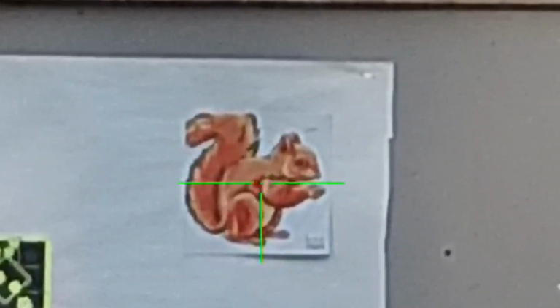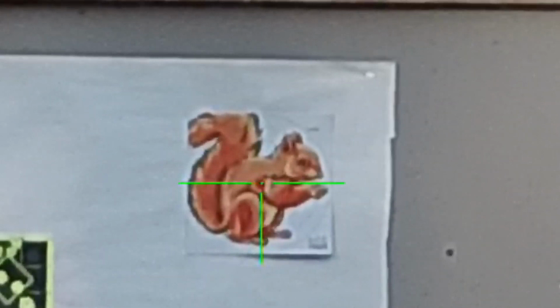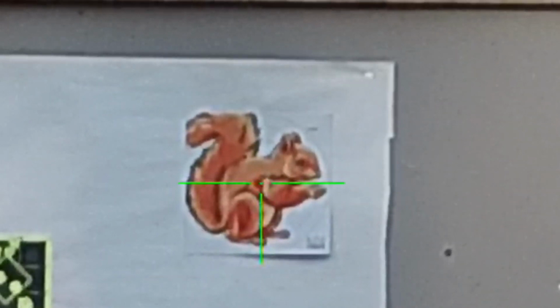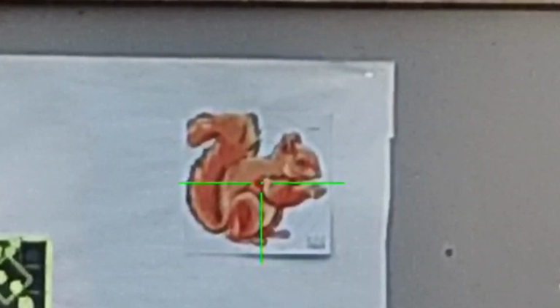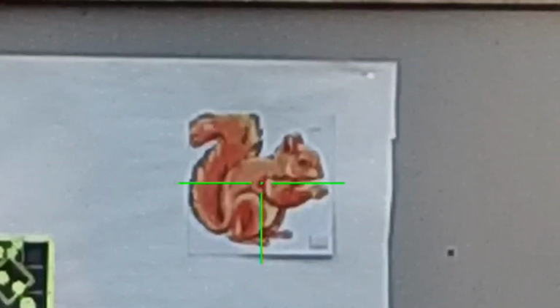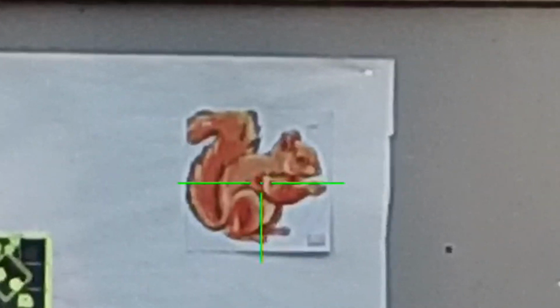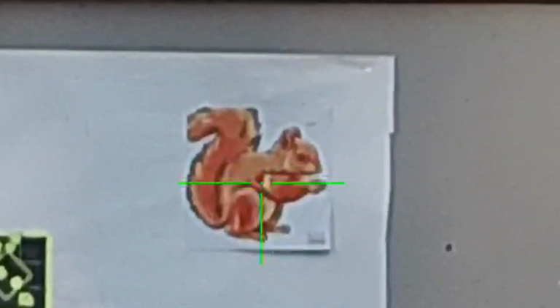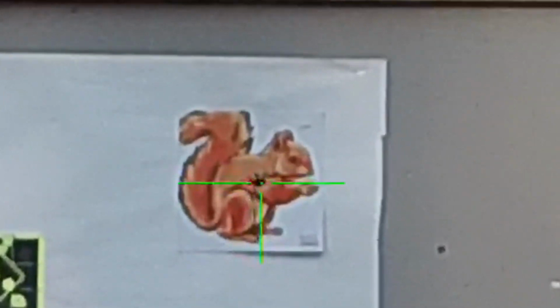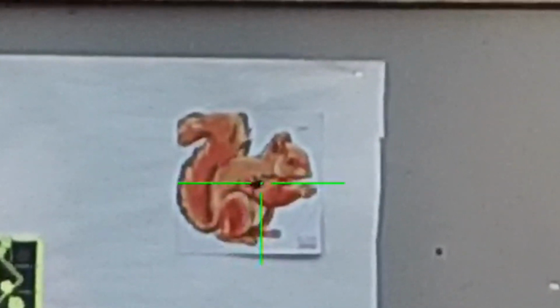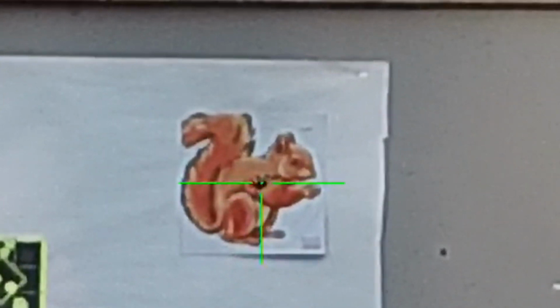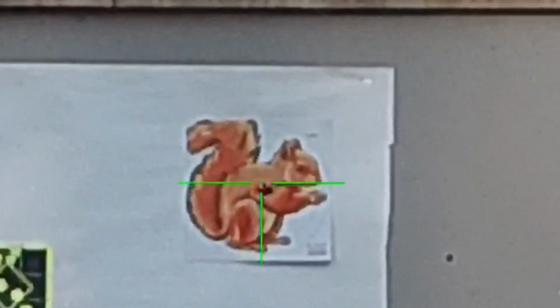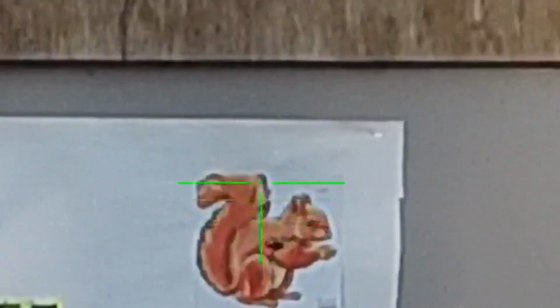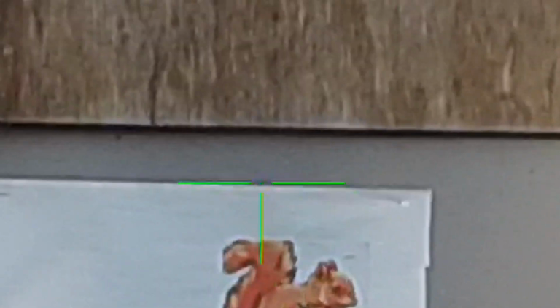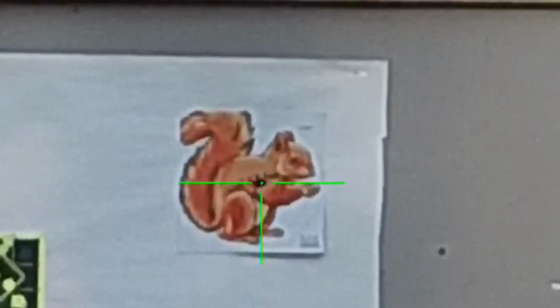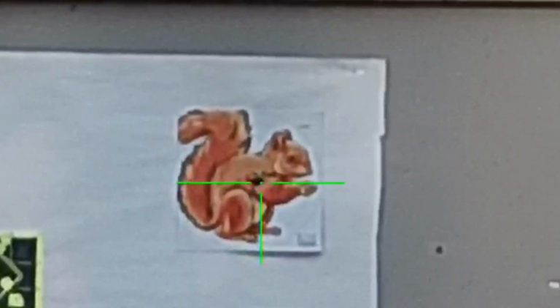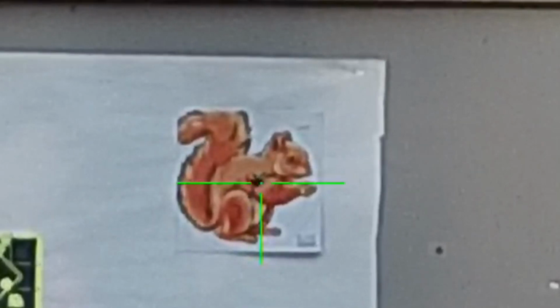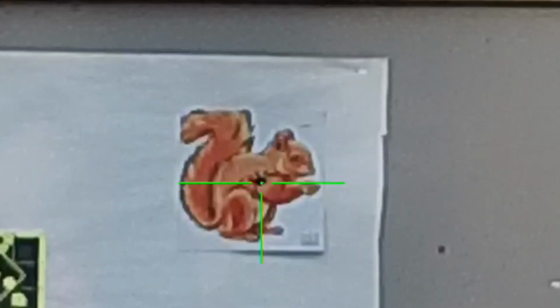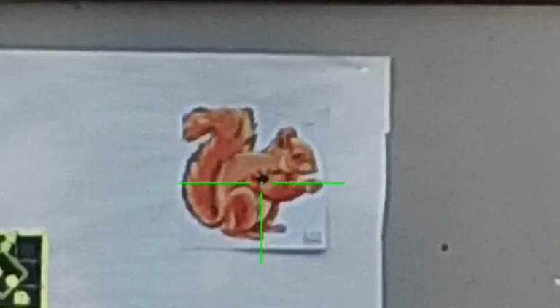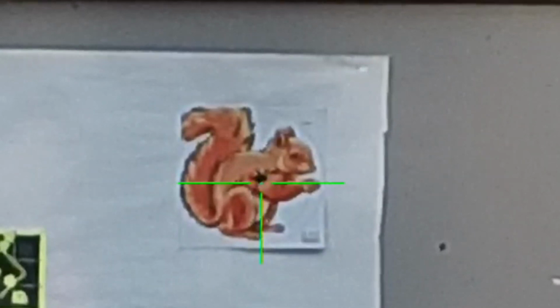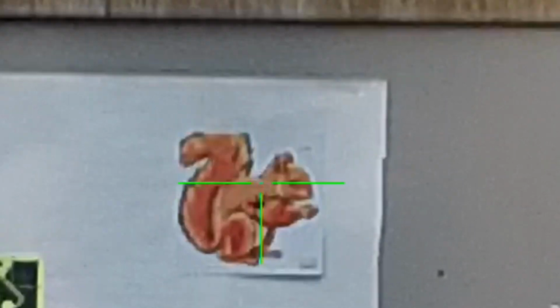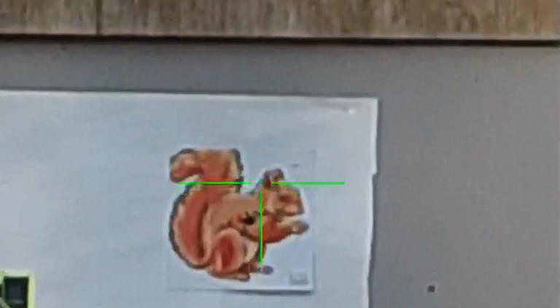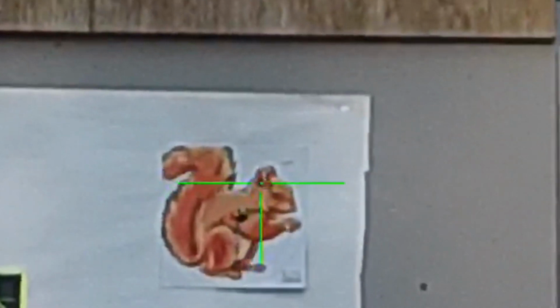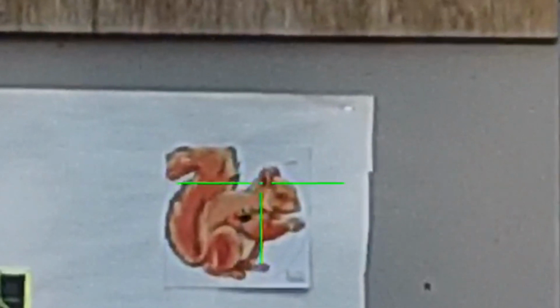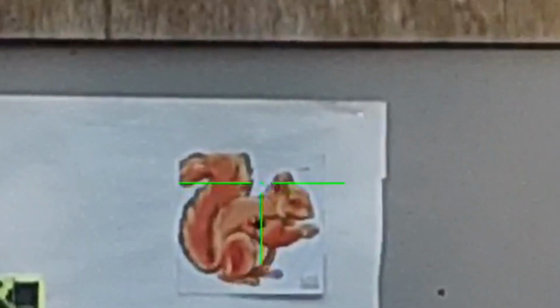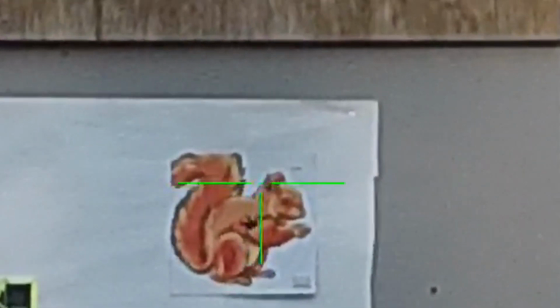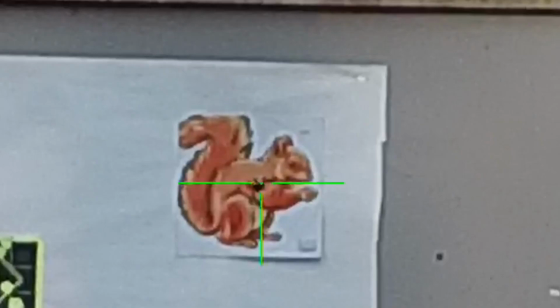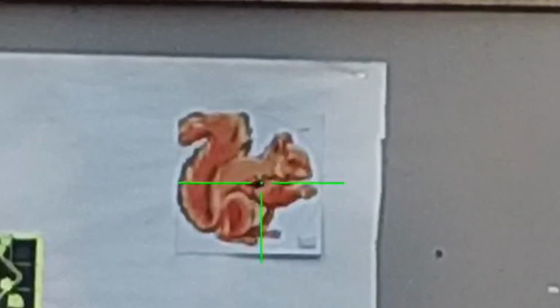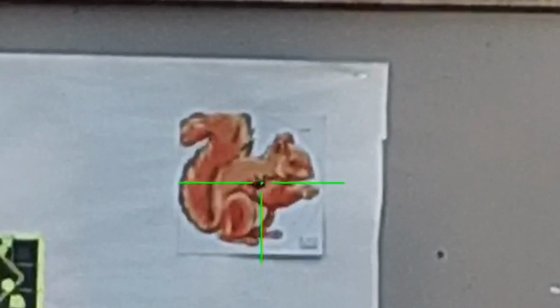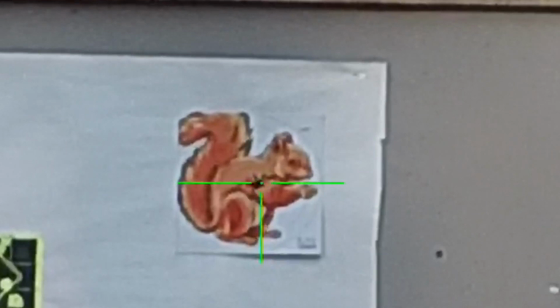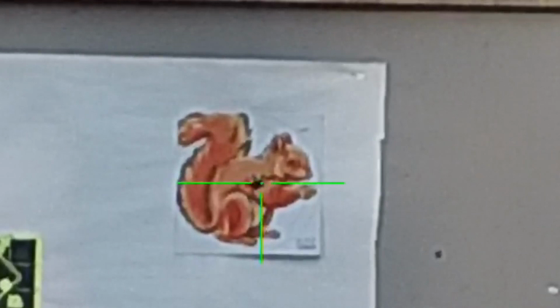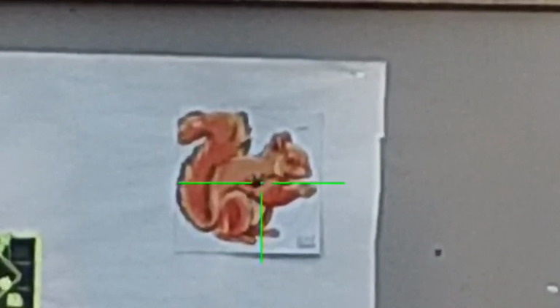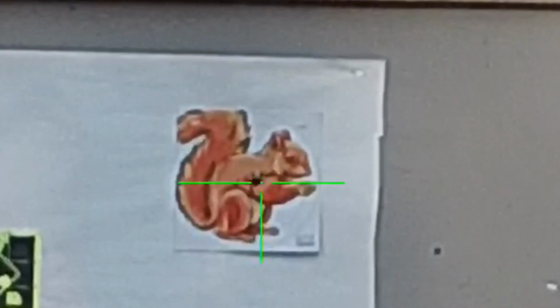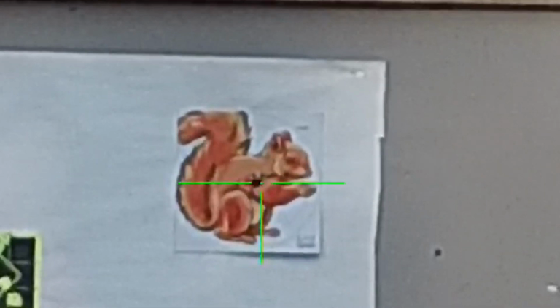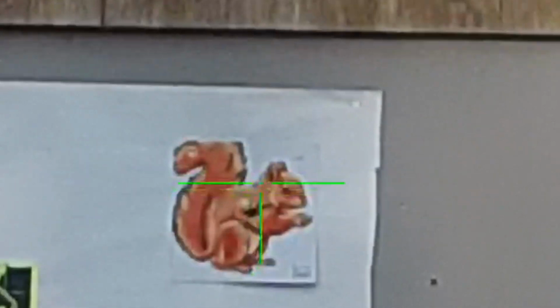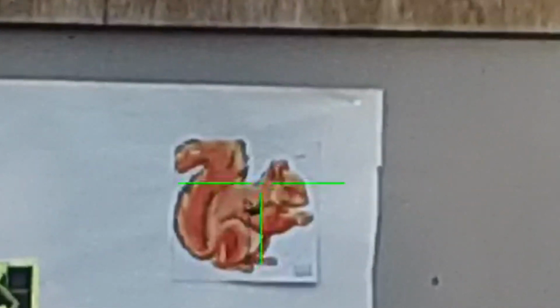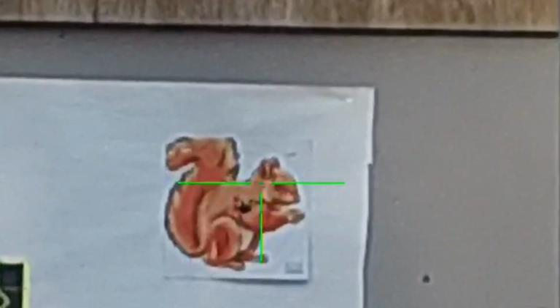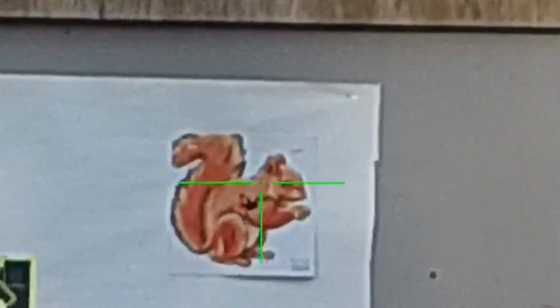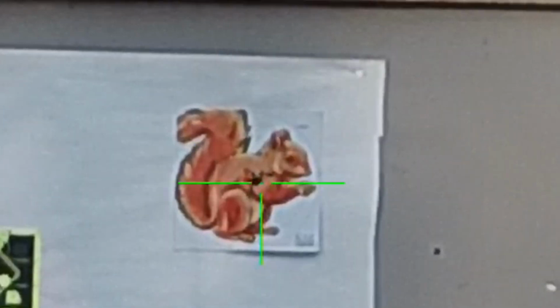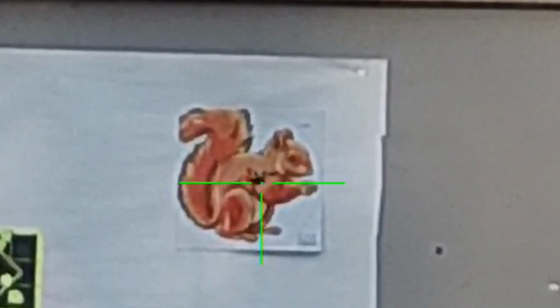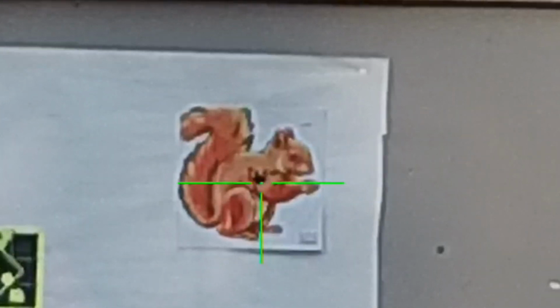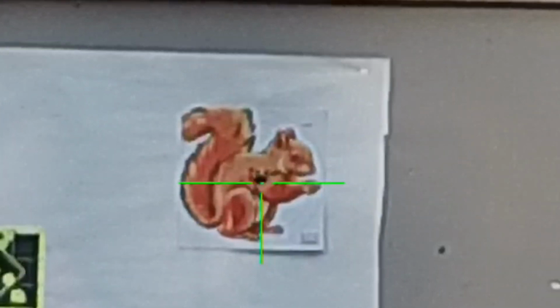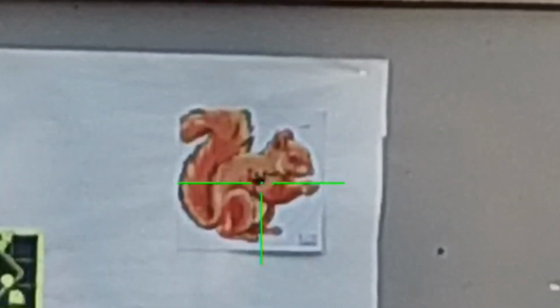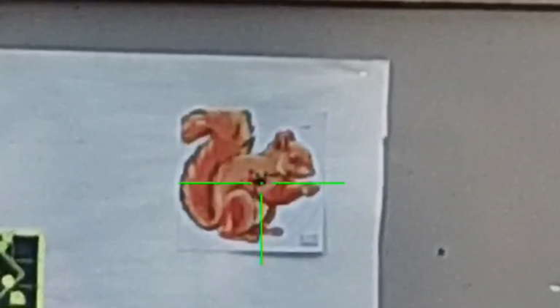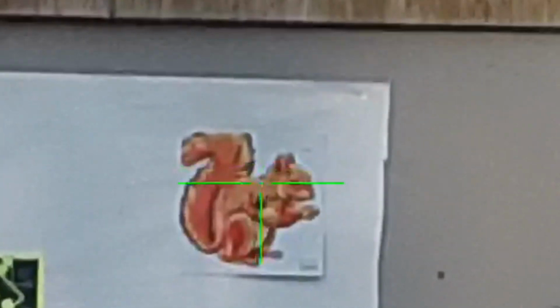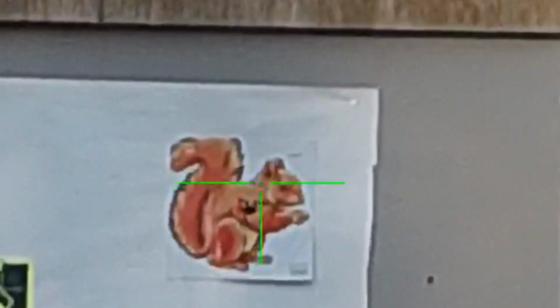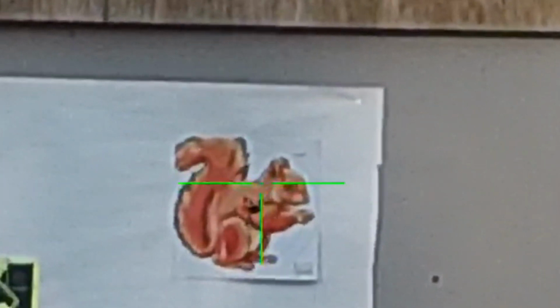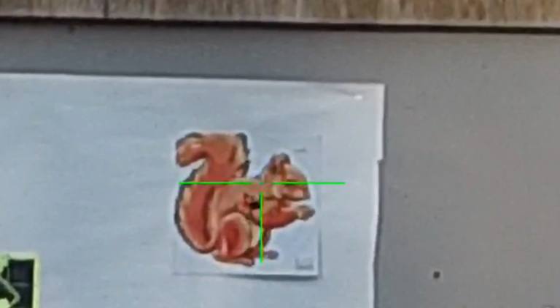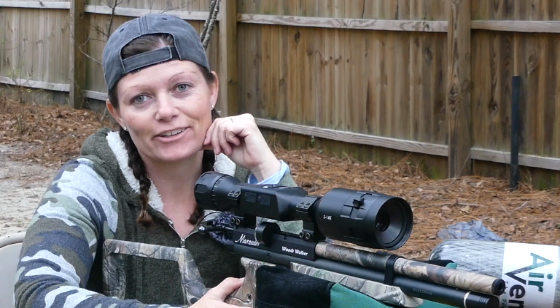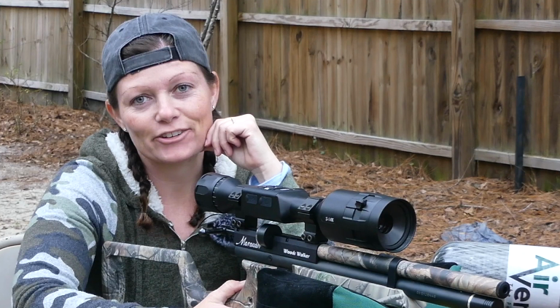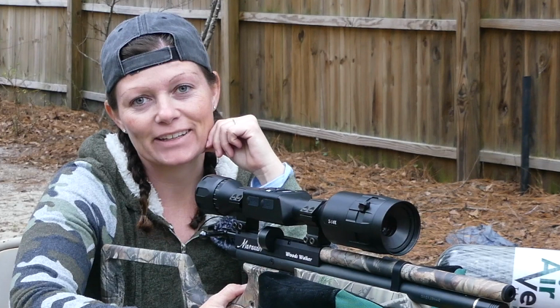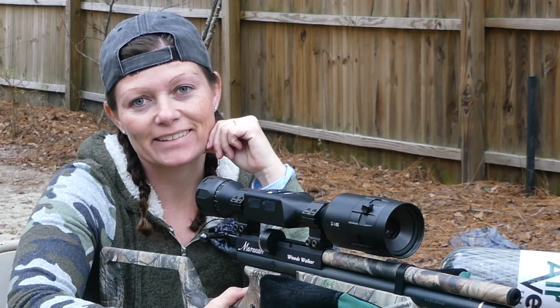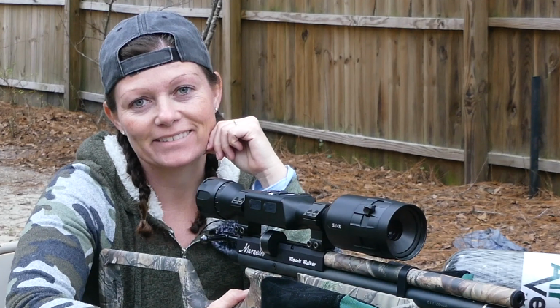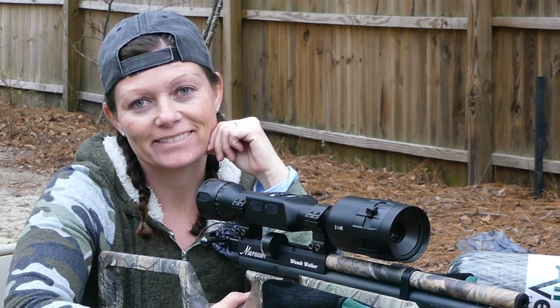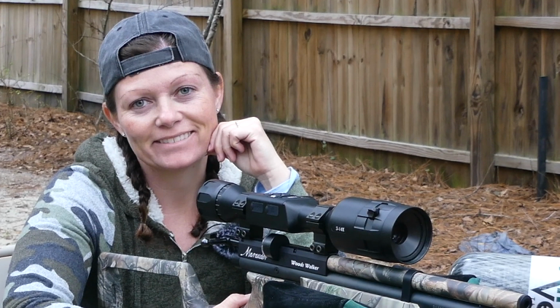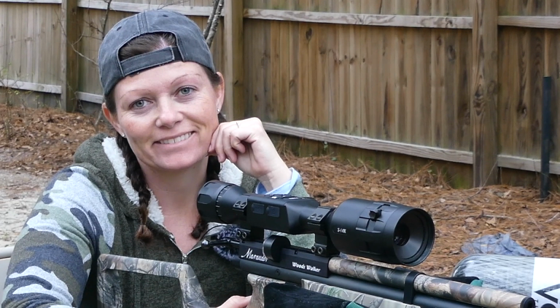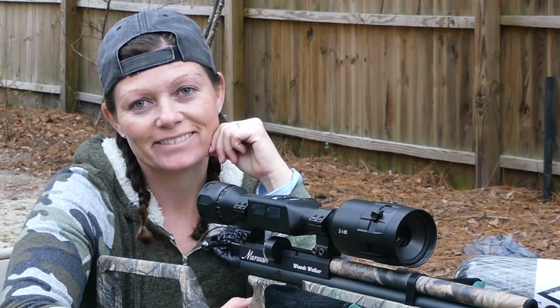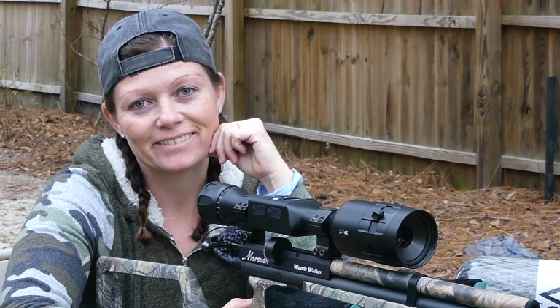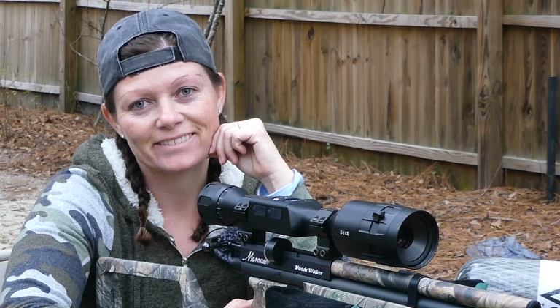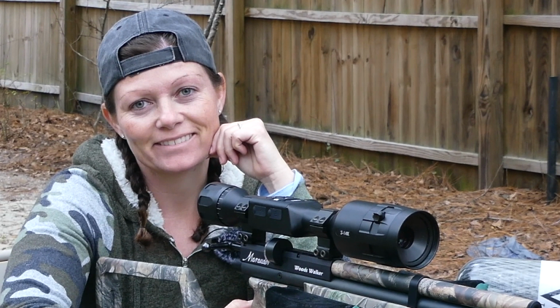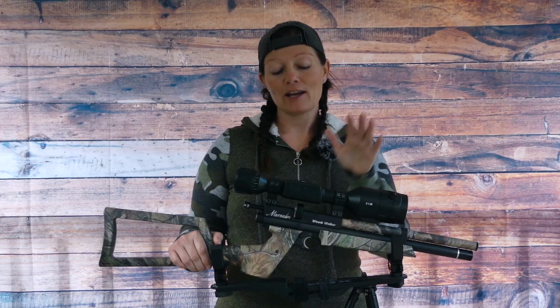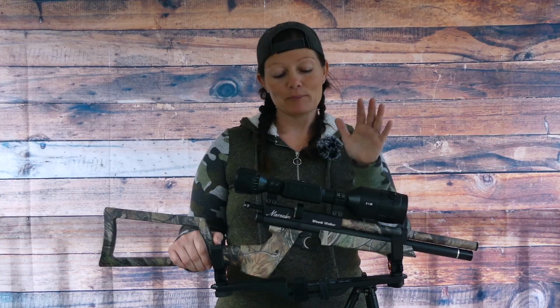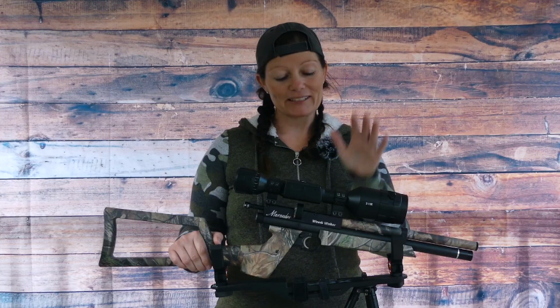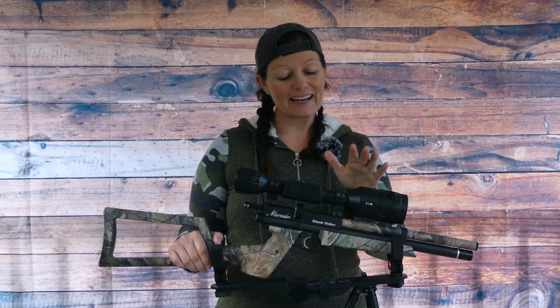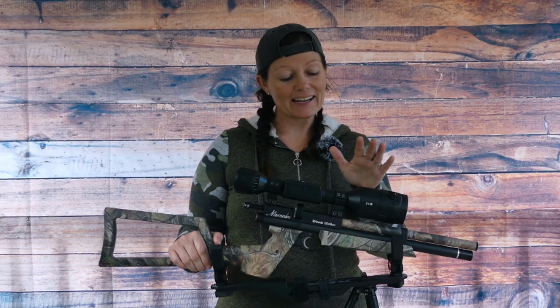Well guys, I think it's zeroed in. But guys, one thing I want to talk to you about today is this scope.